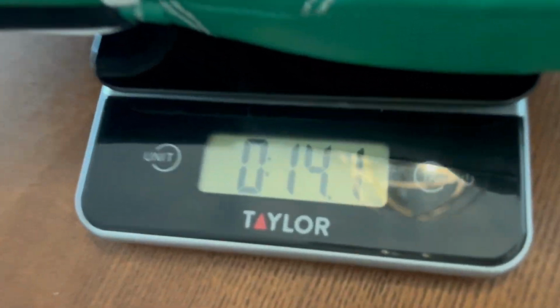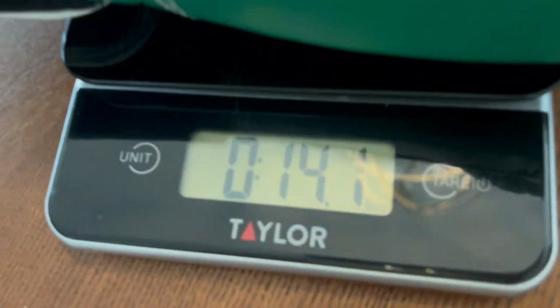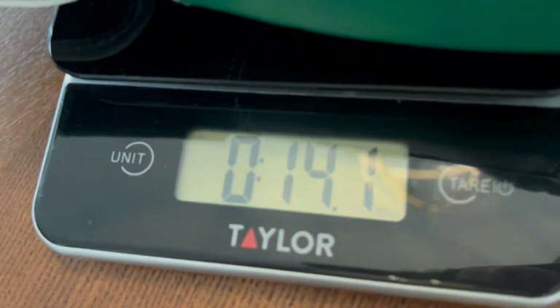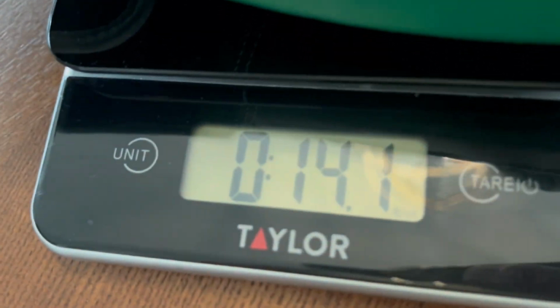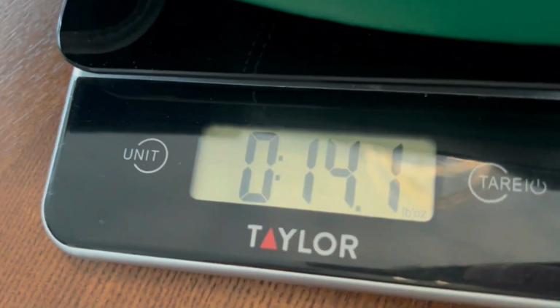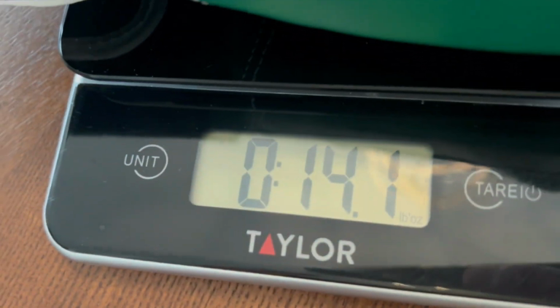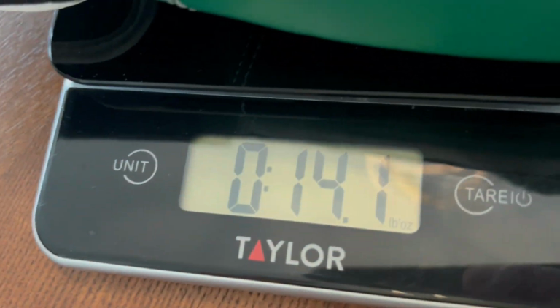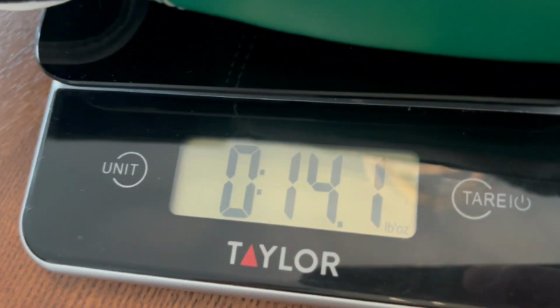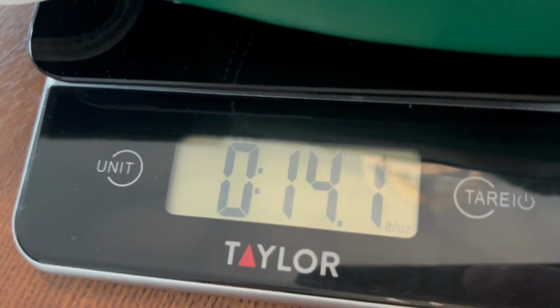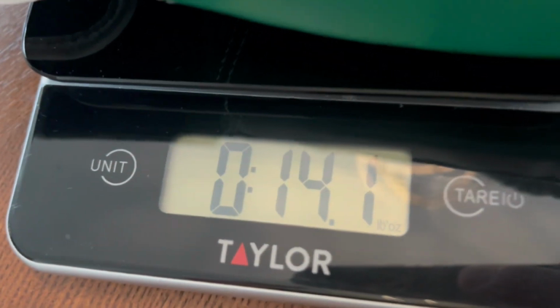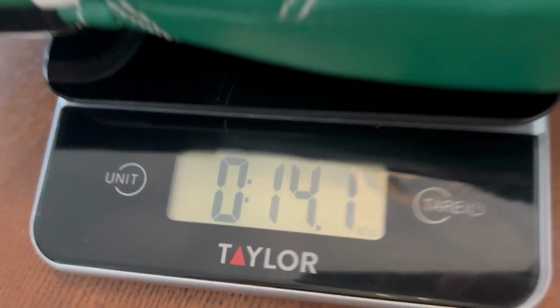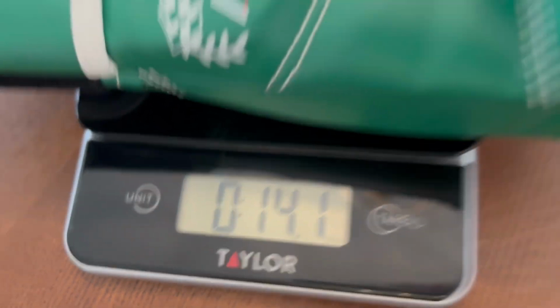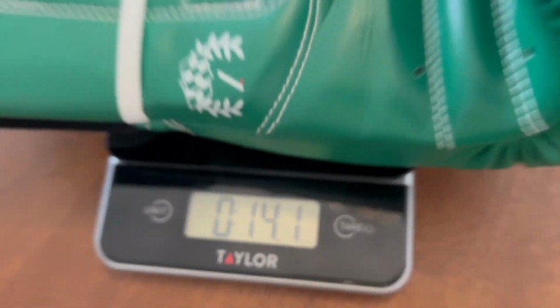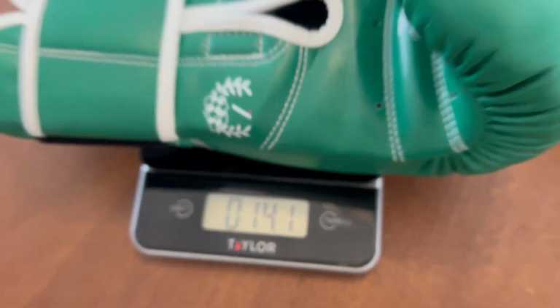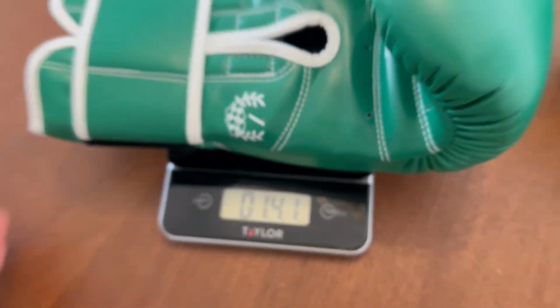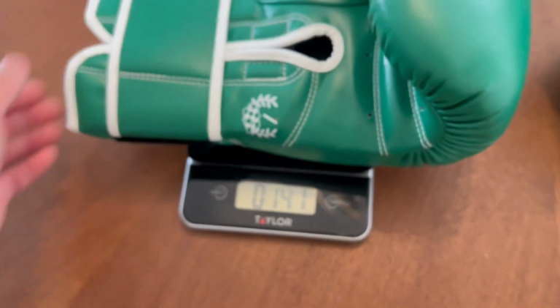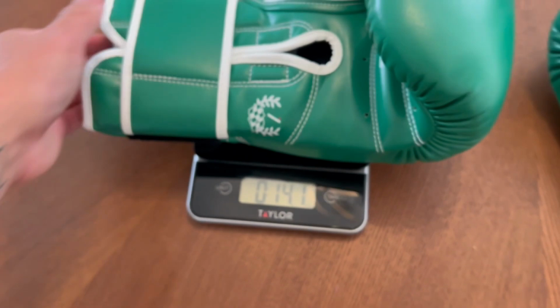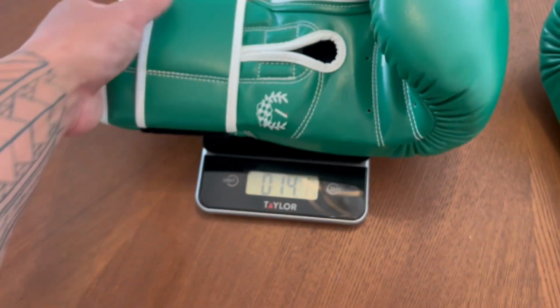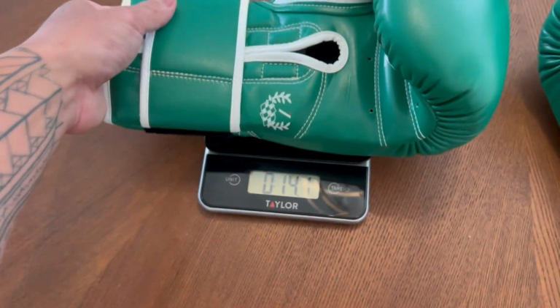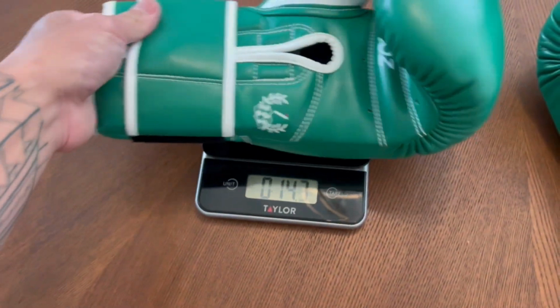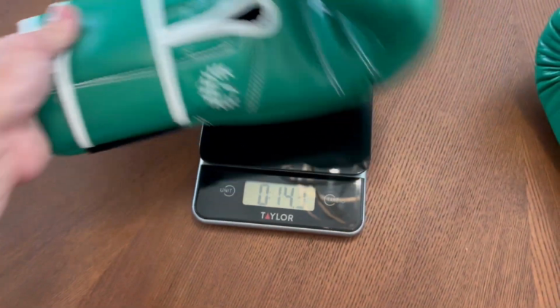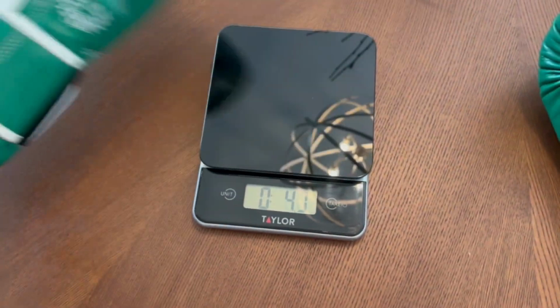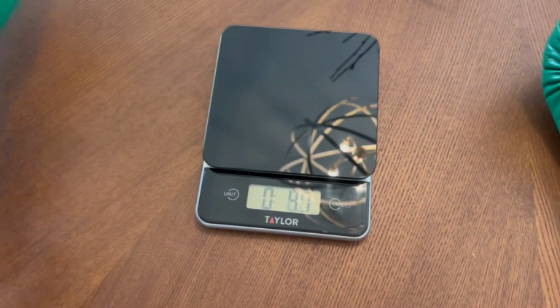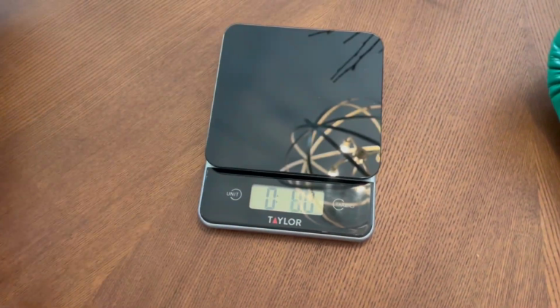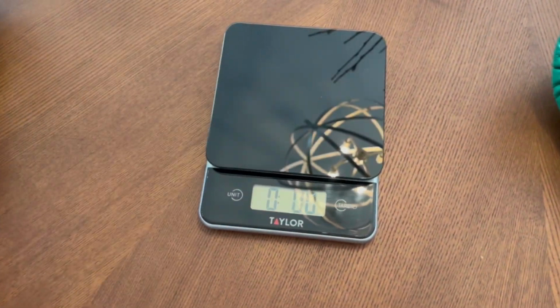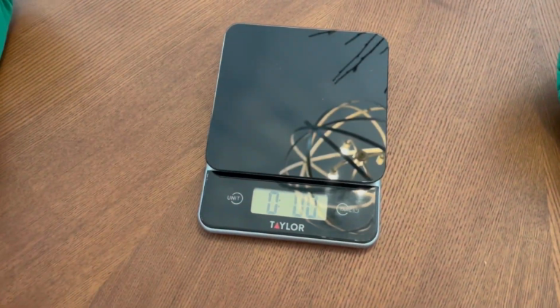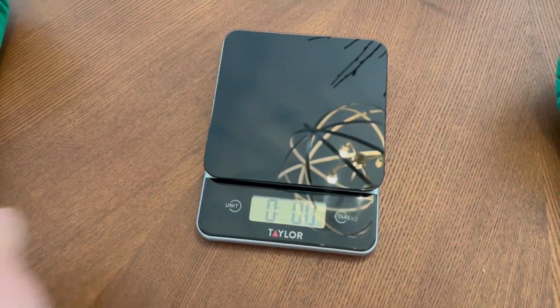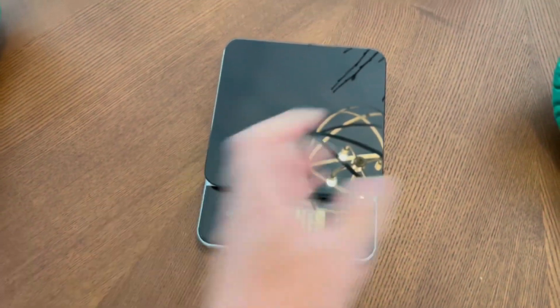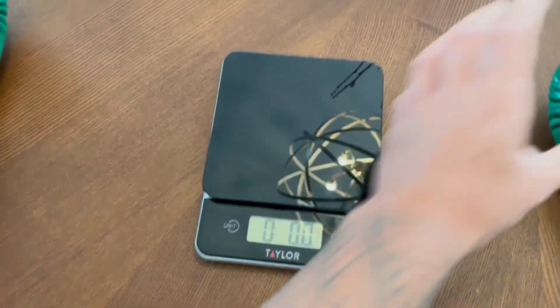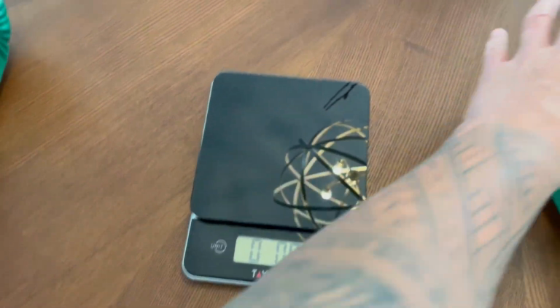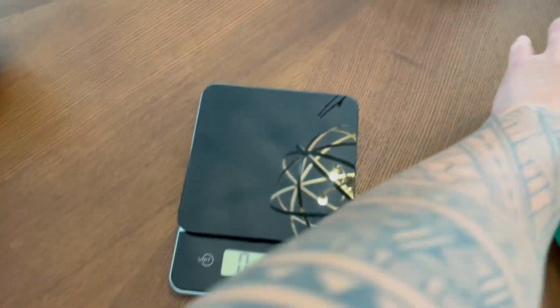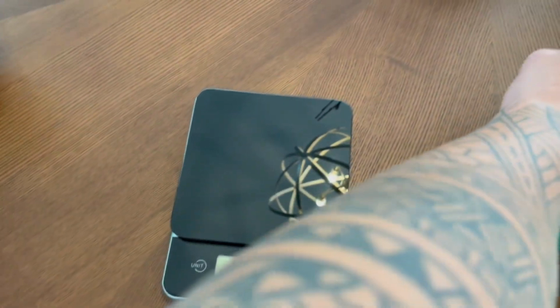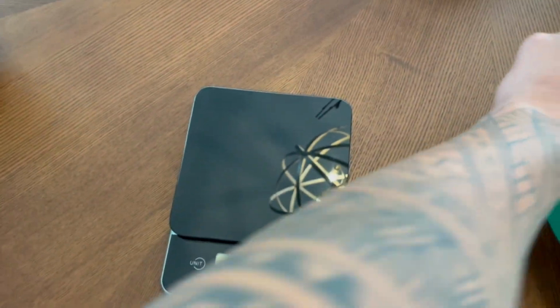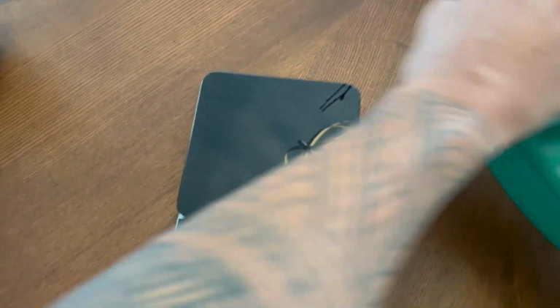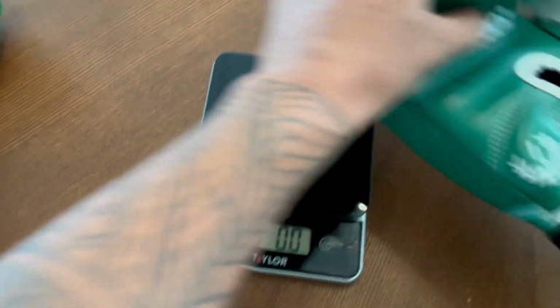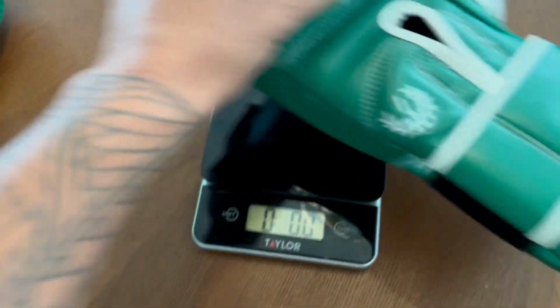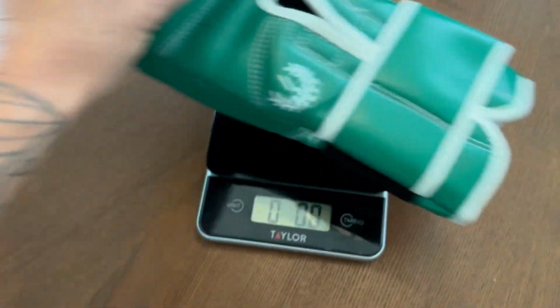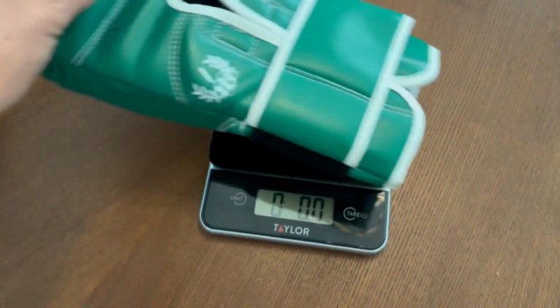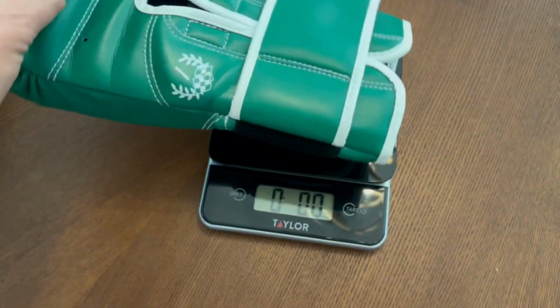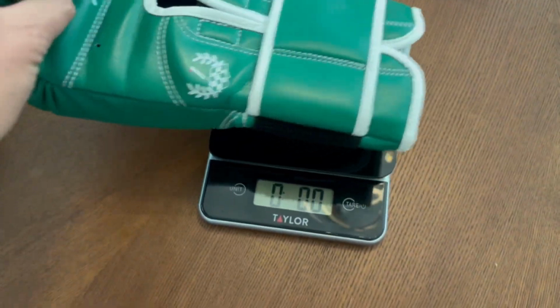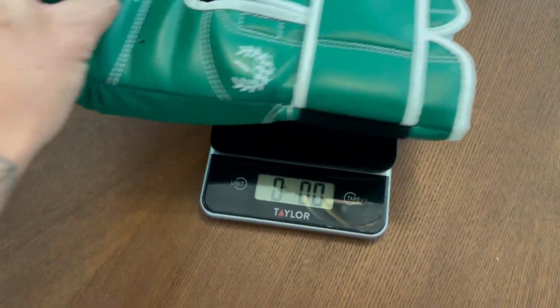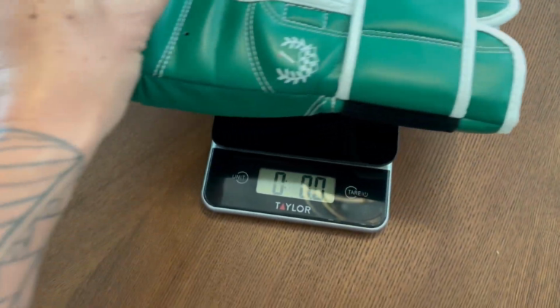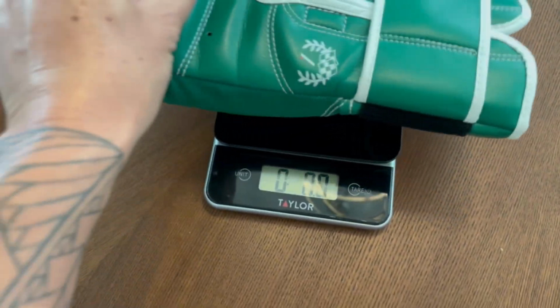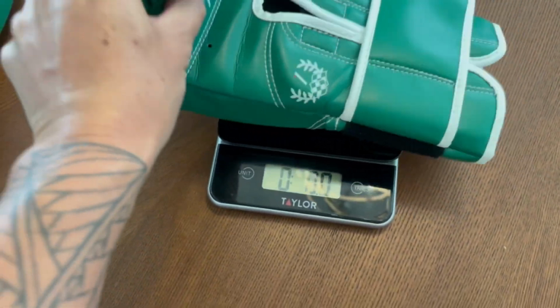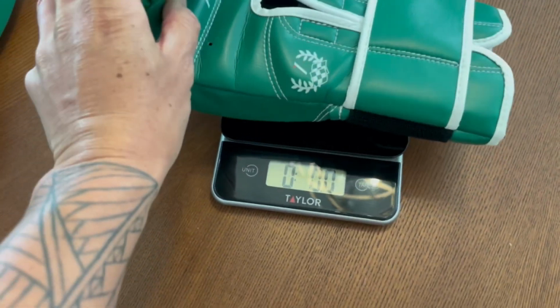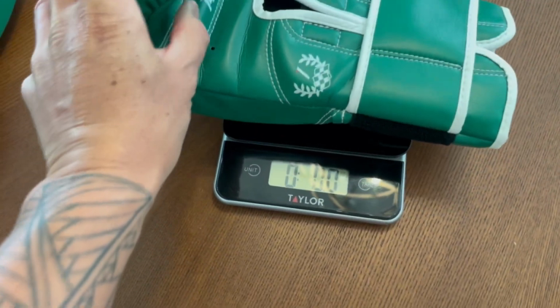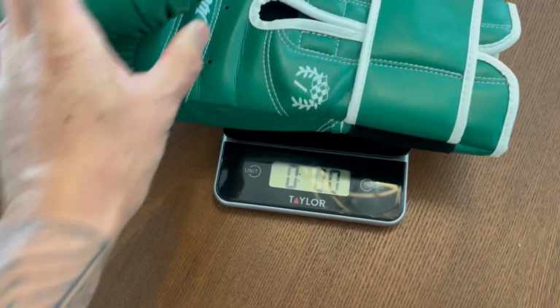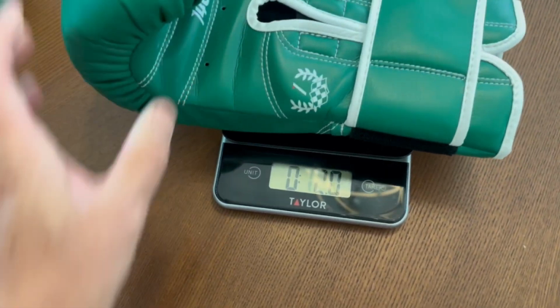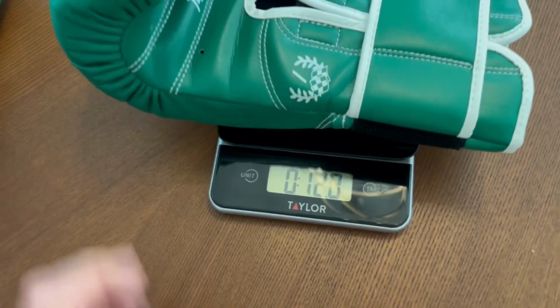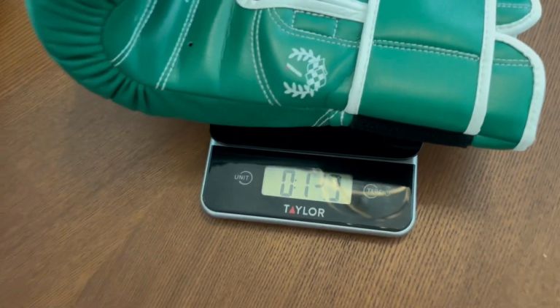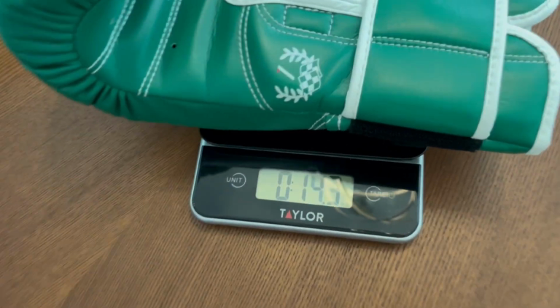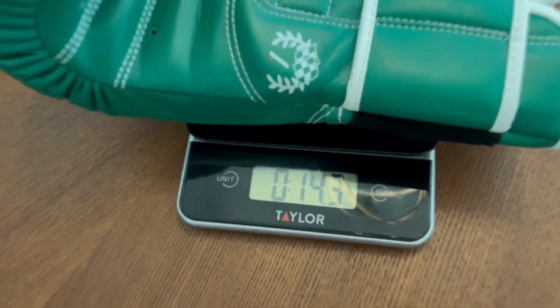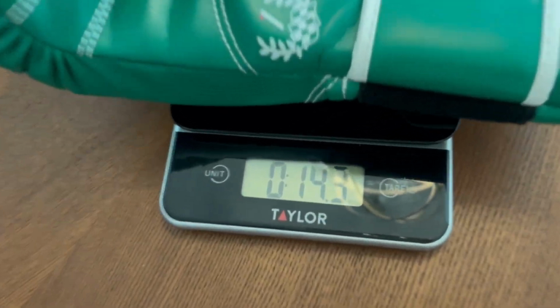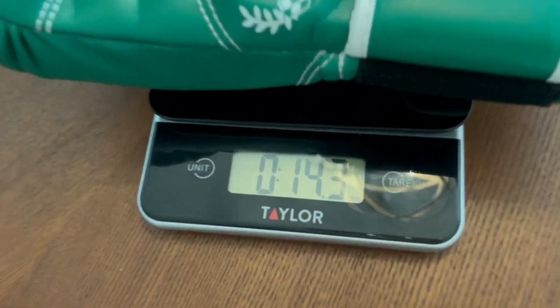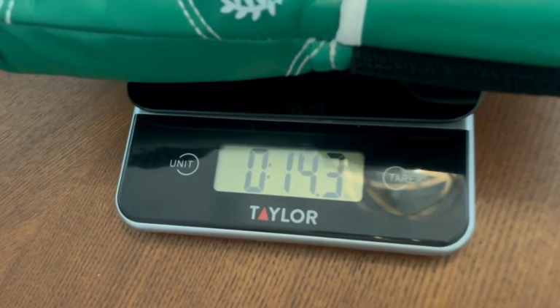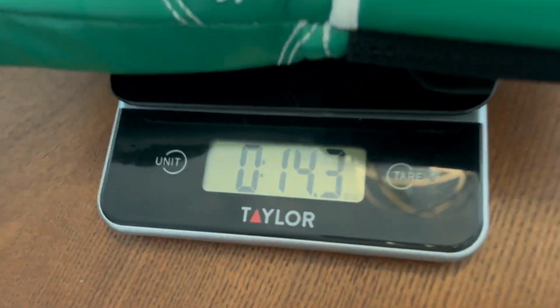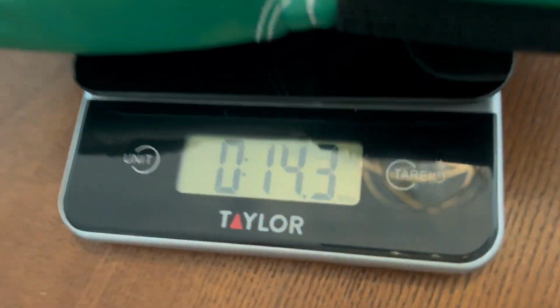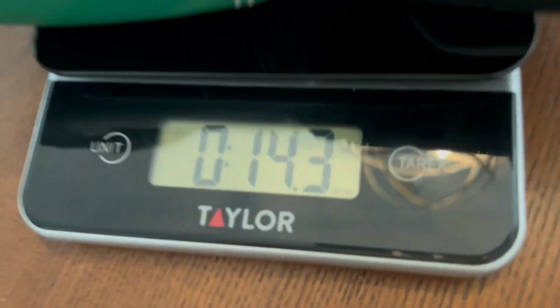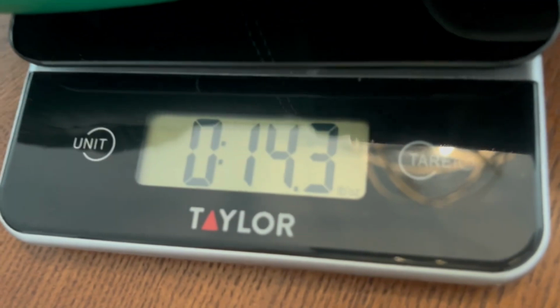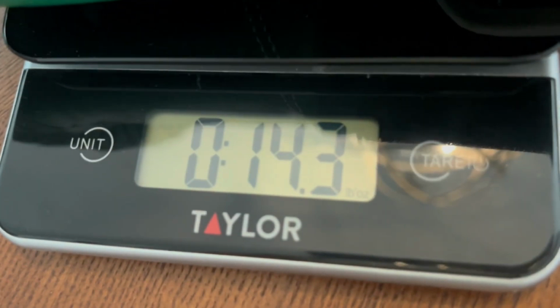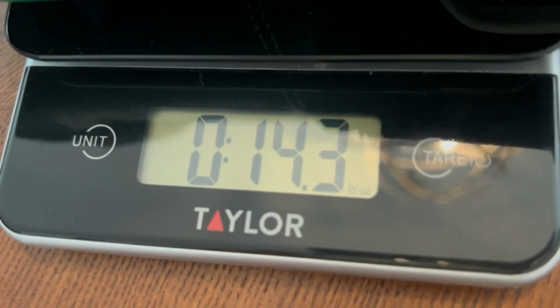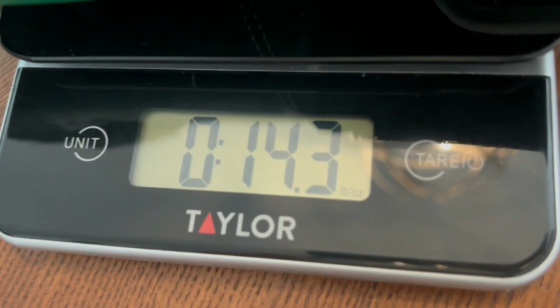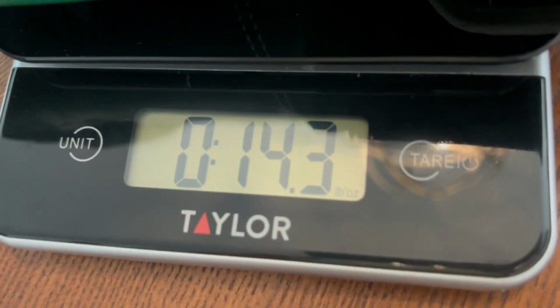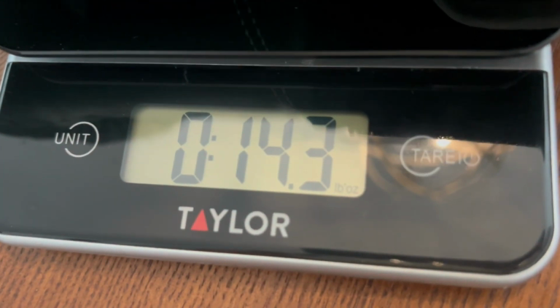There's no actual tags on the inside of either one of the gloves, but my best guess on where these are manufactured is probably going to be either Pakistan or China.